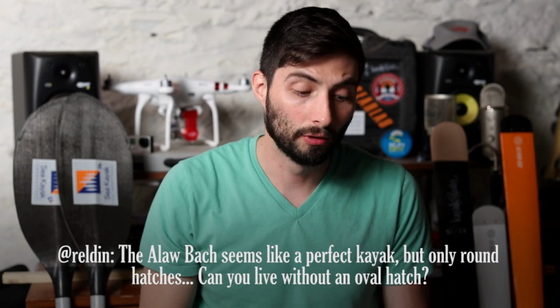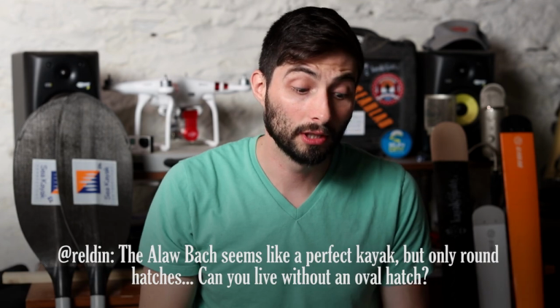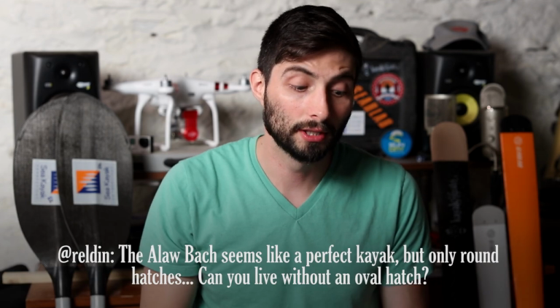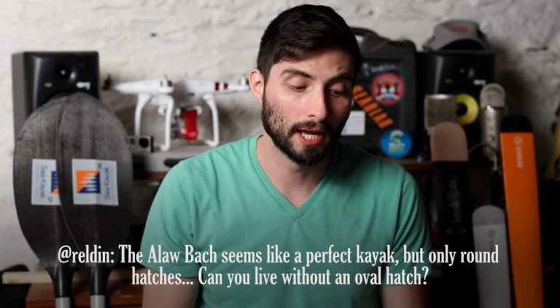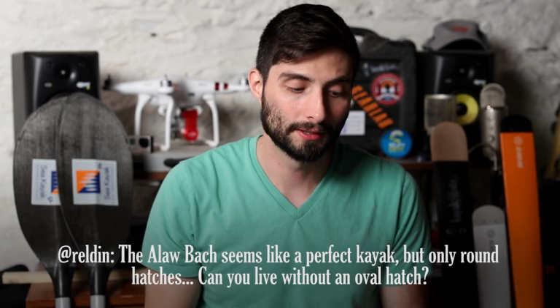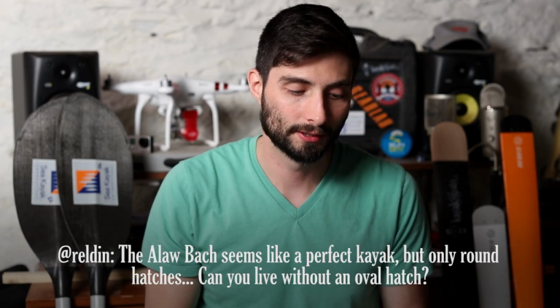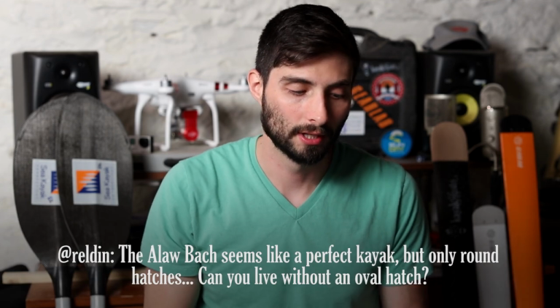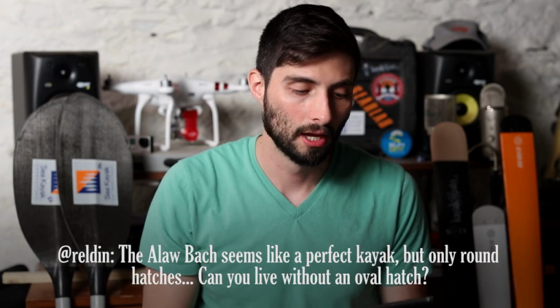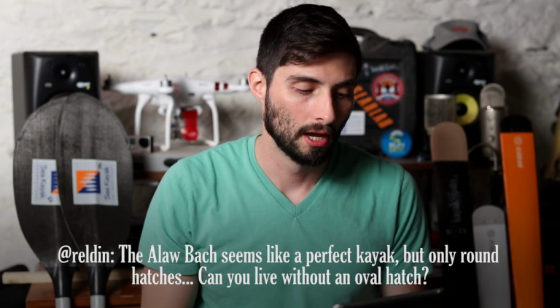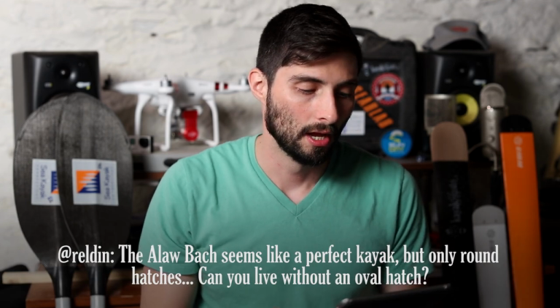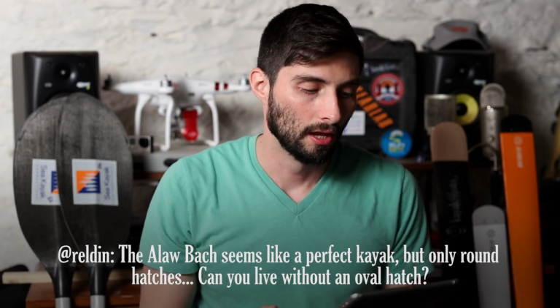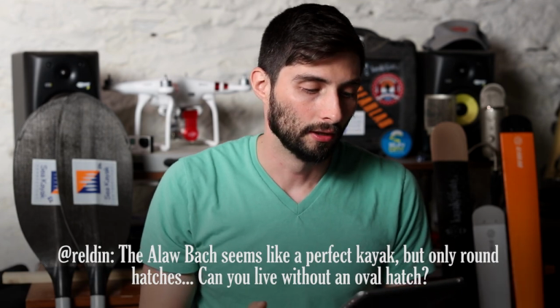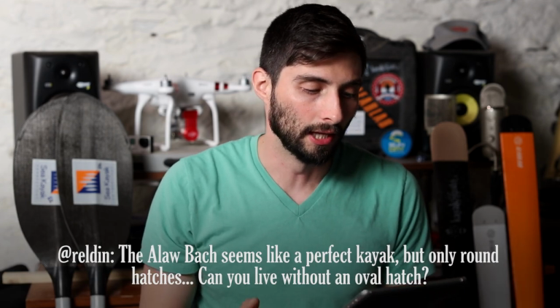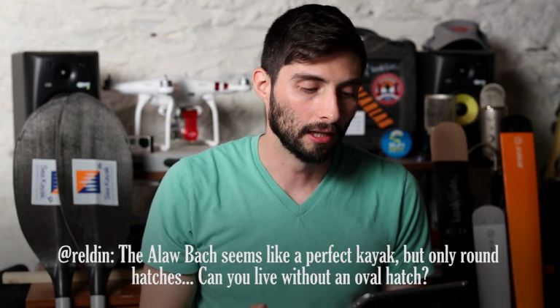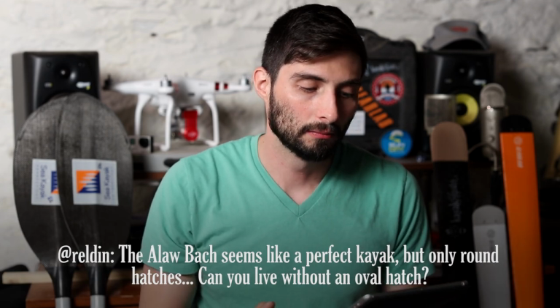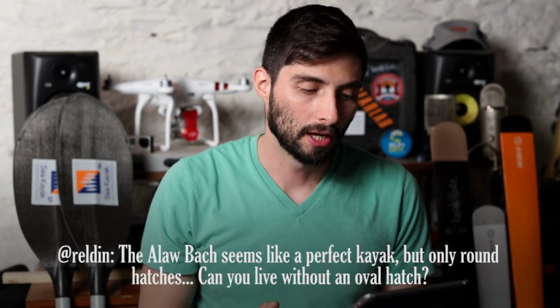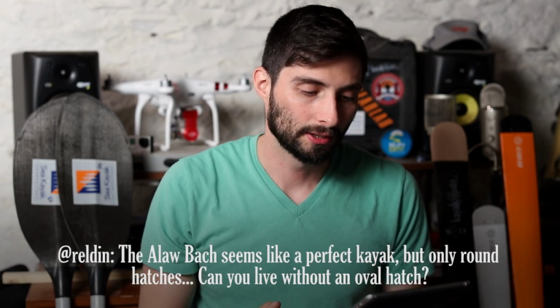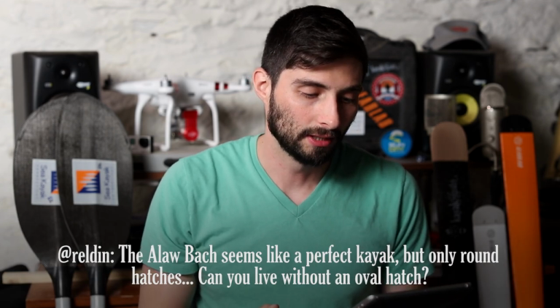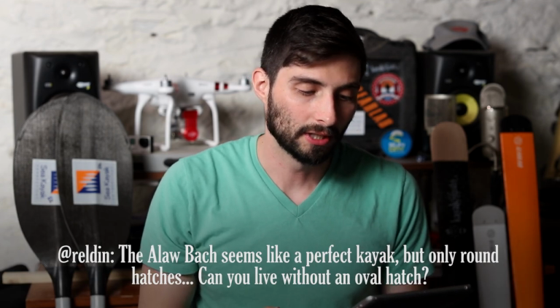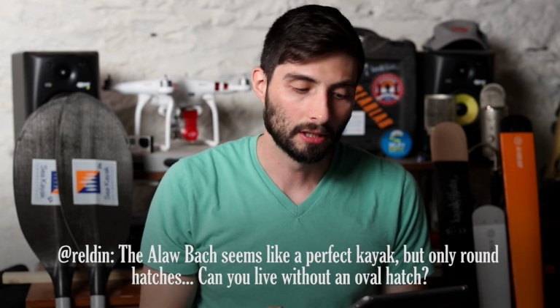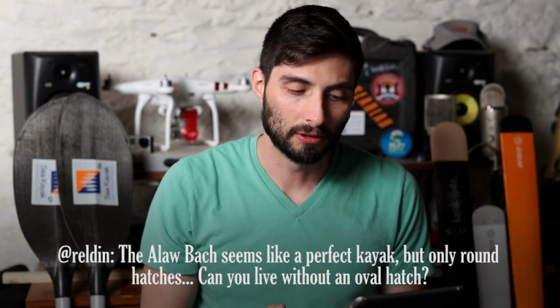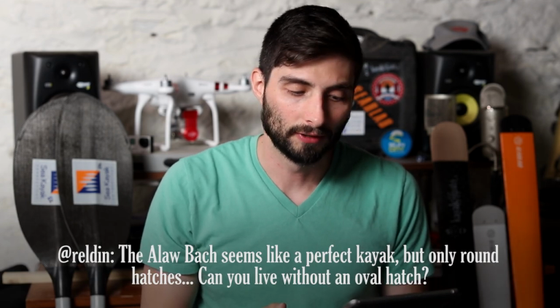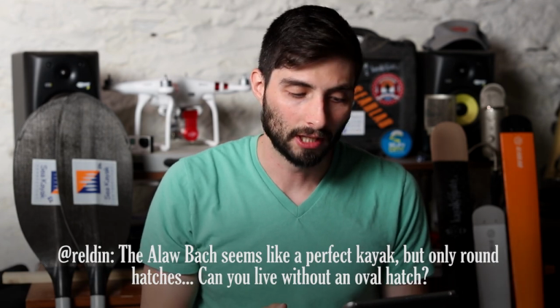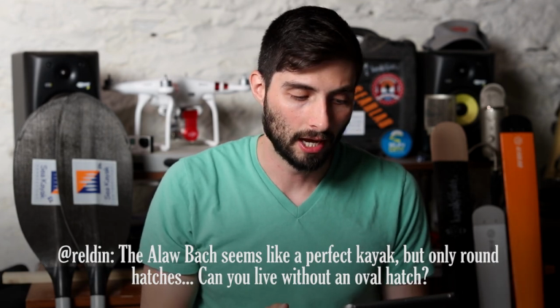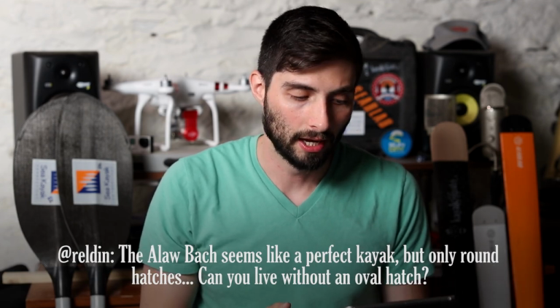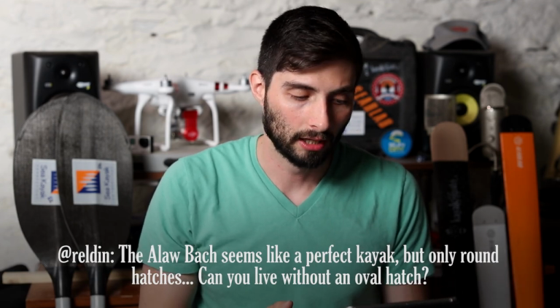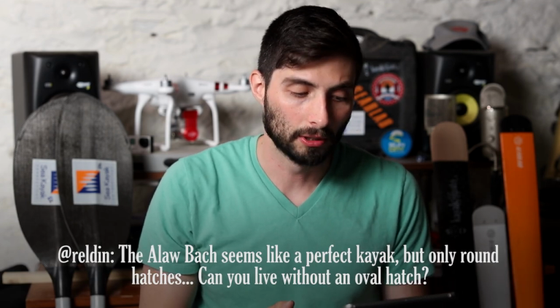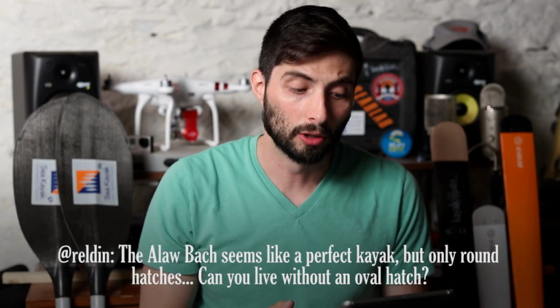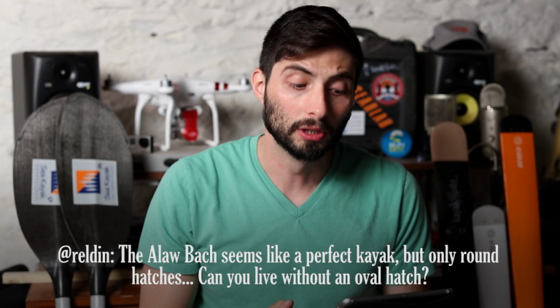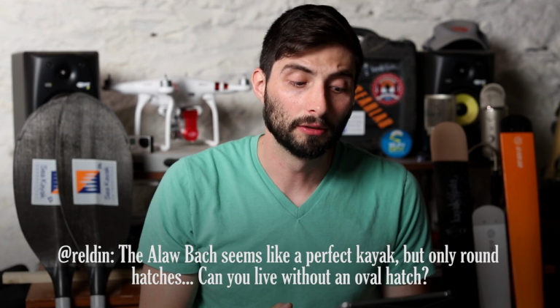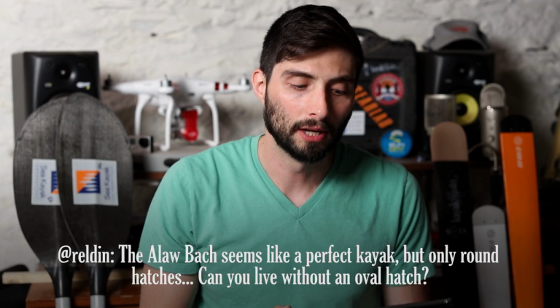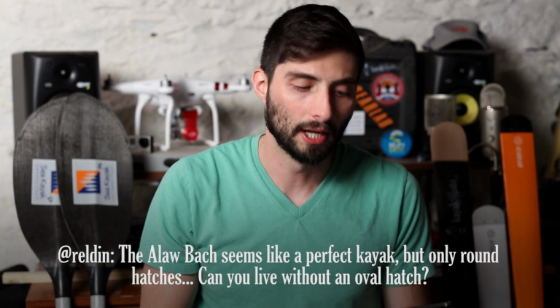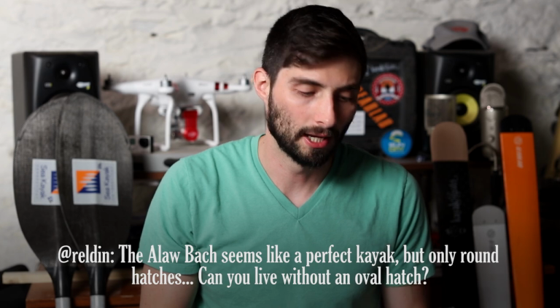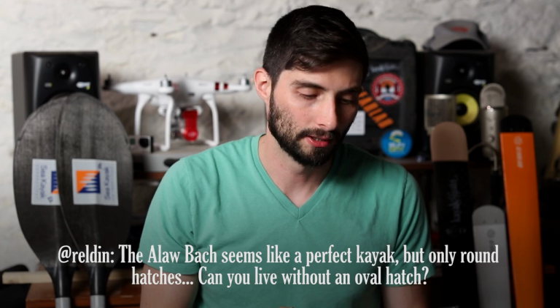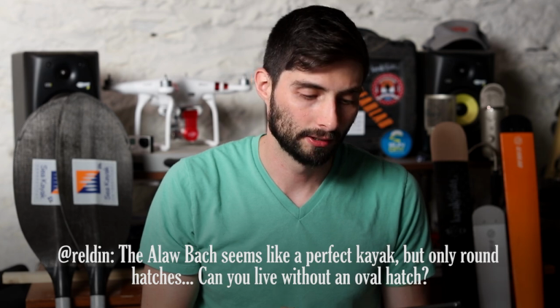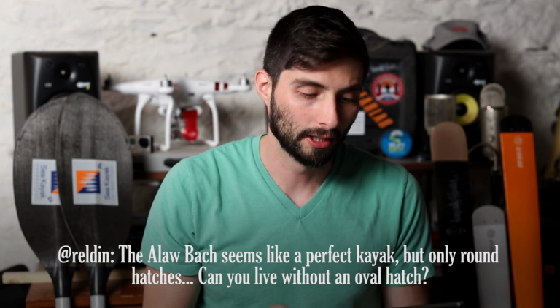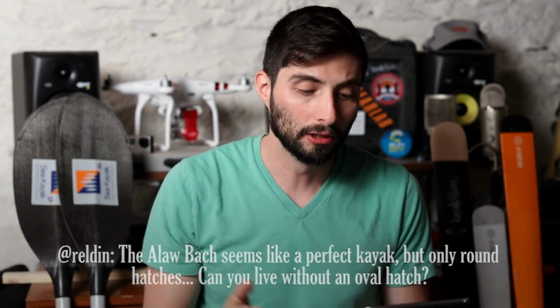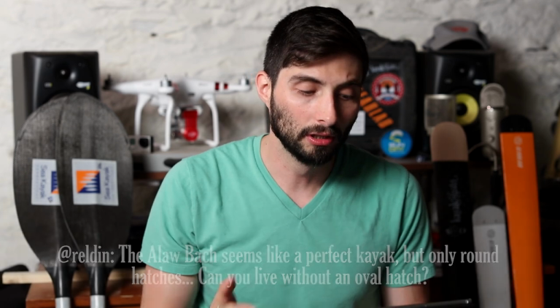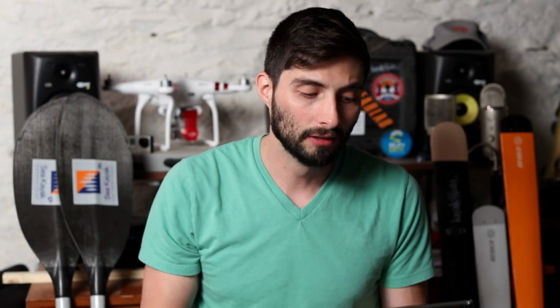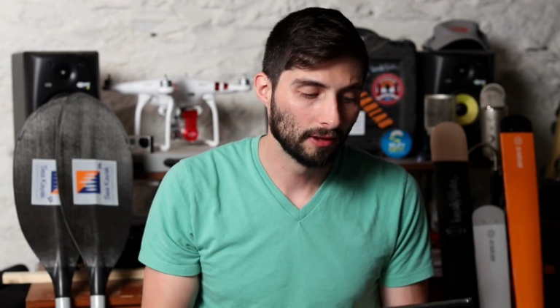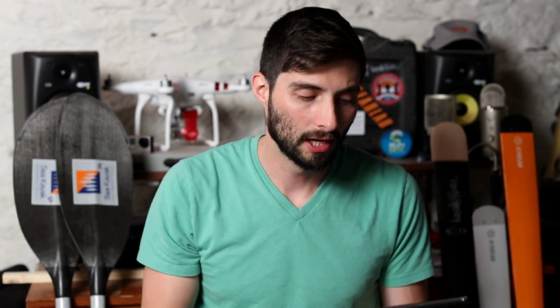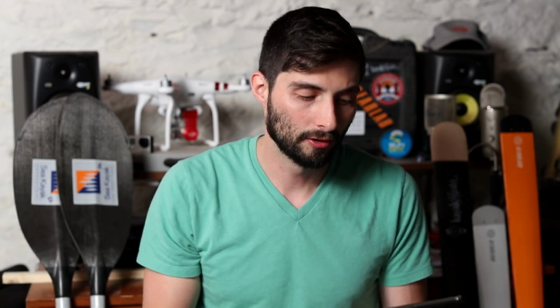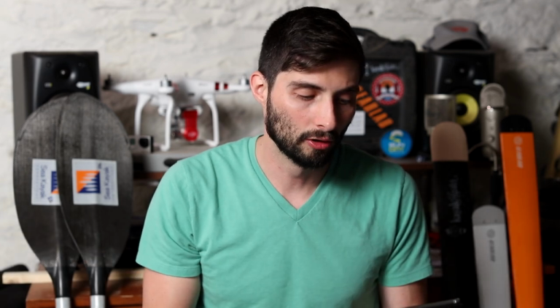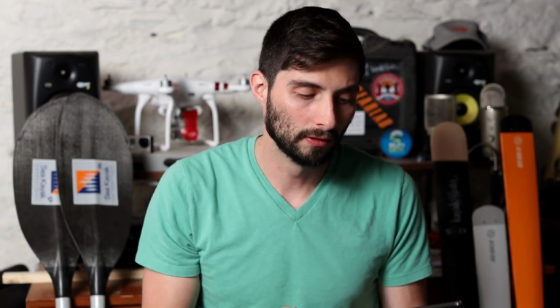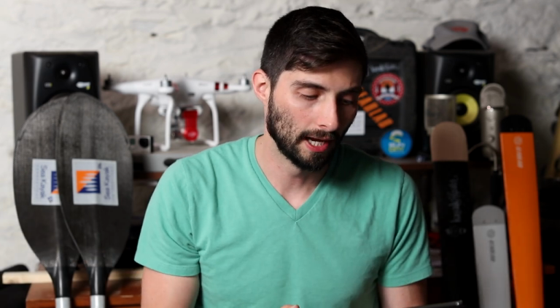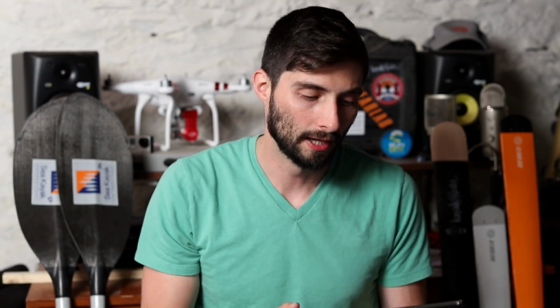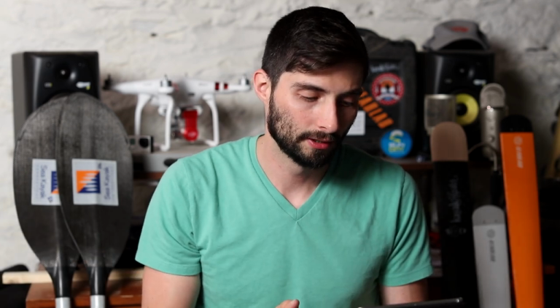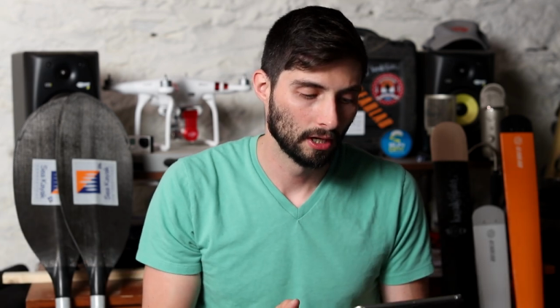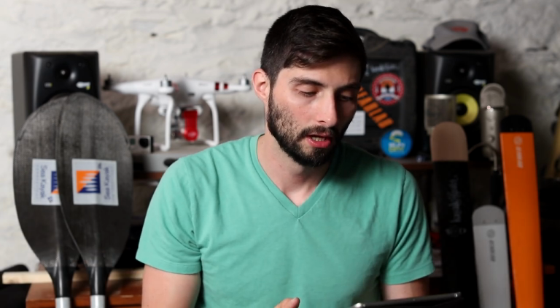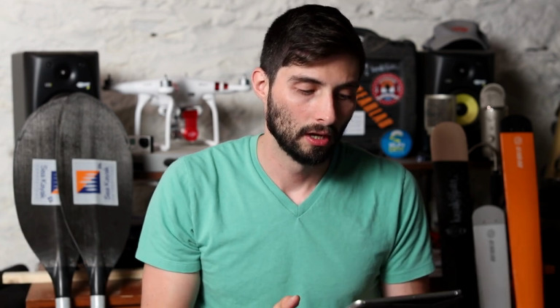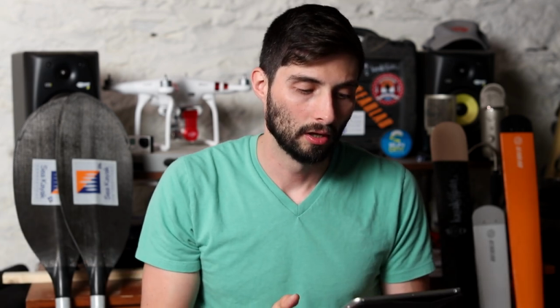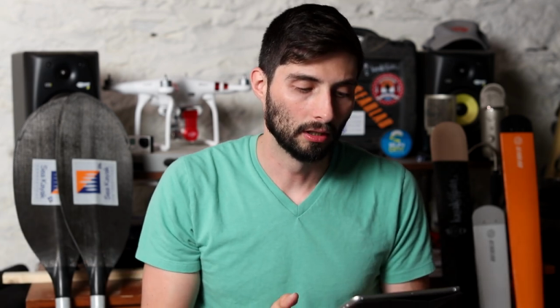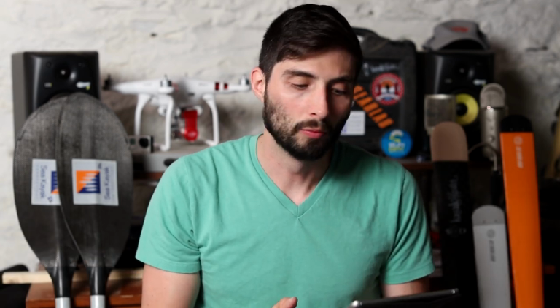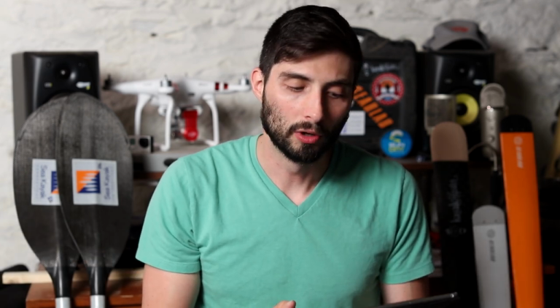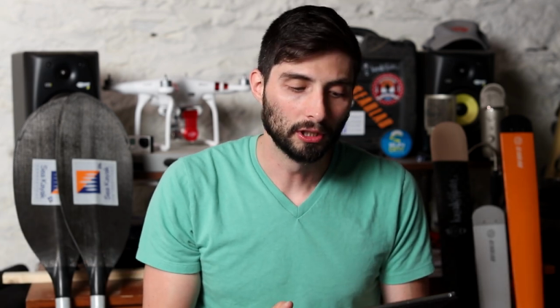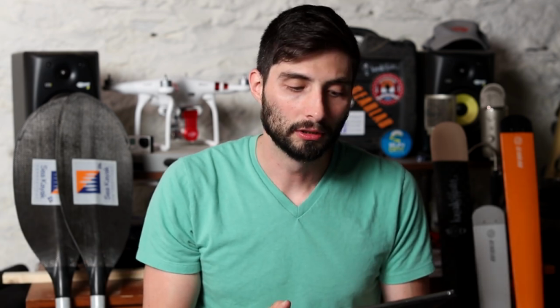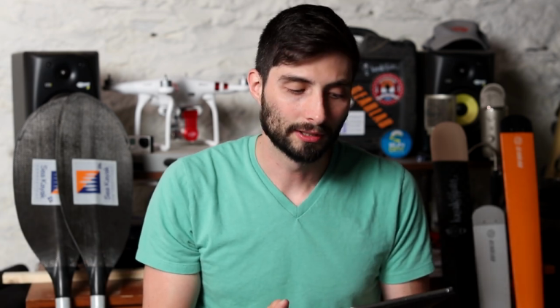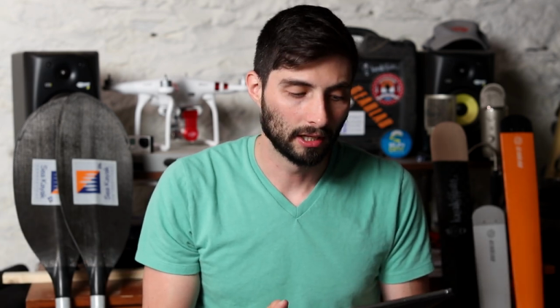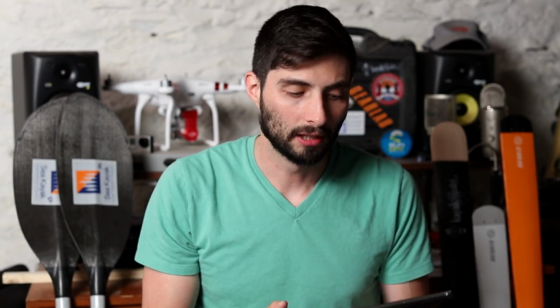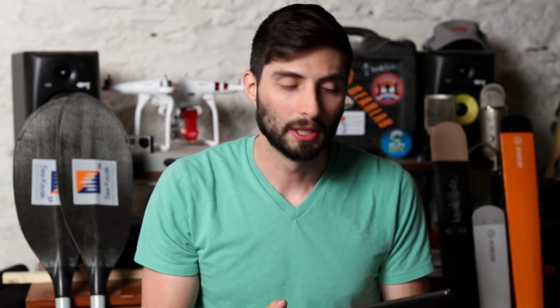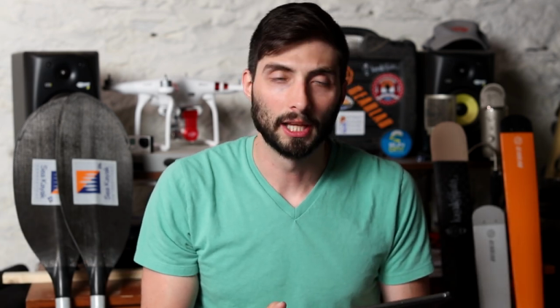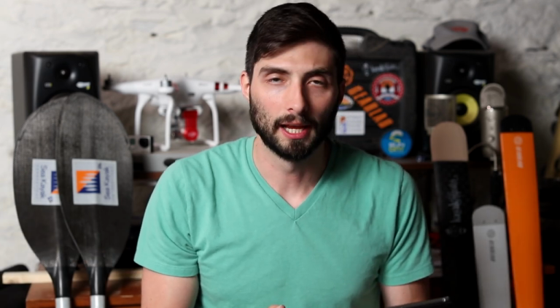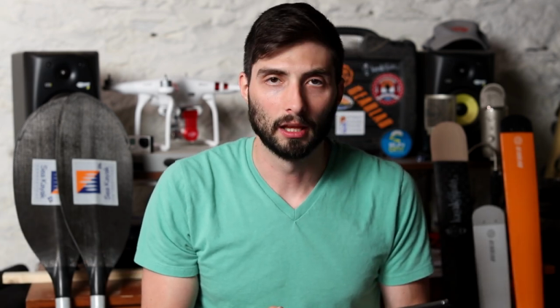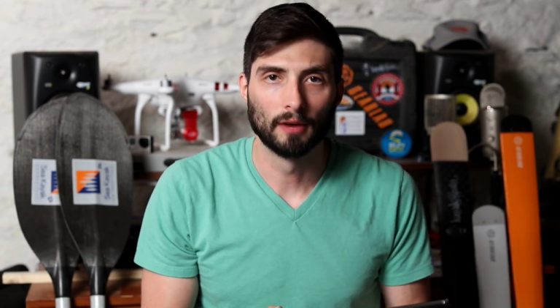Reldin asks: the Ayla box seems like a perfect kayak but it only has round hatches. Can you live without an oval hatch? And what do you dislike about the Ayla?